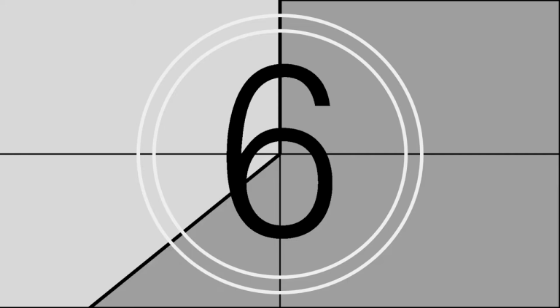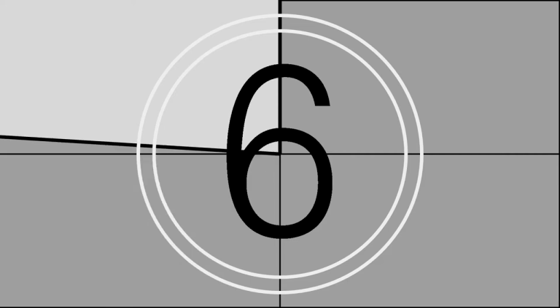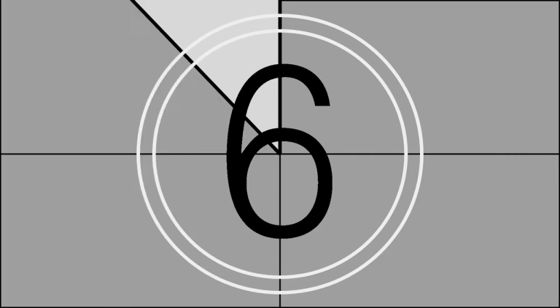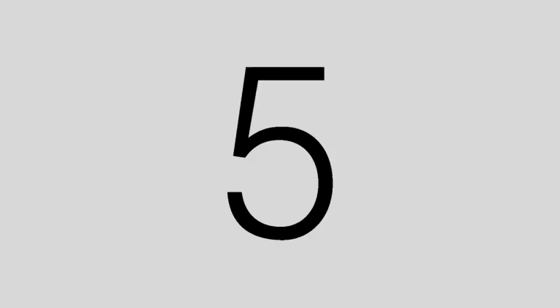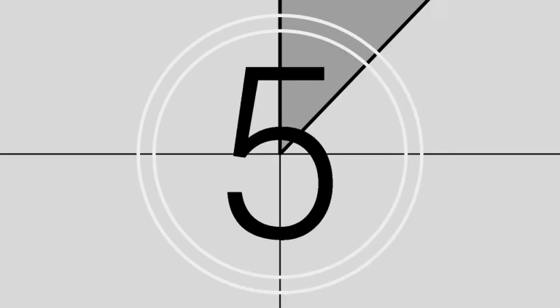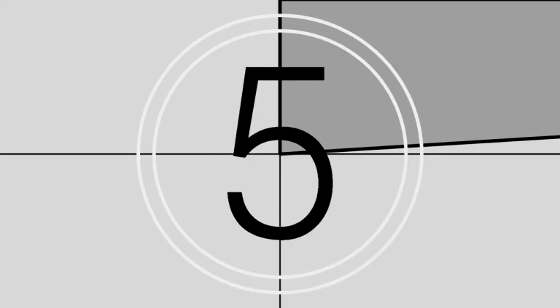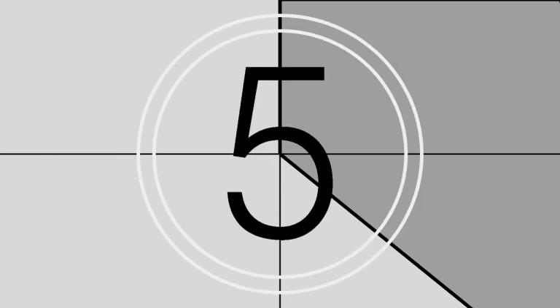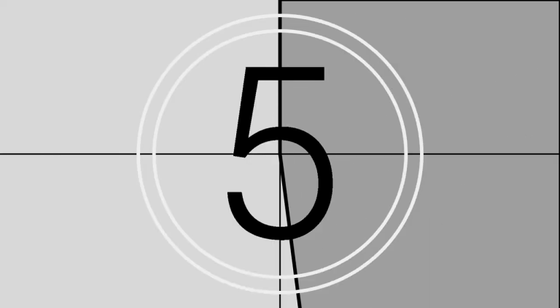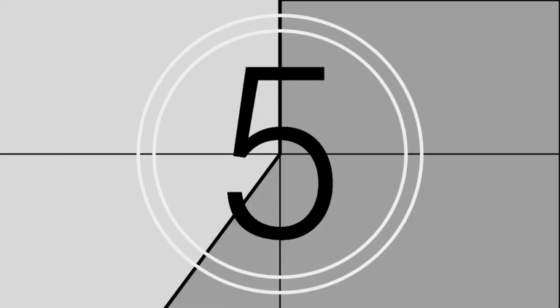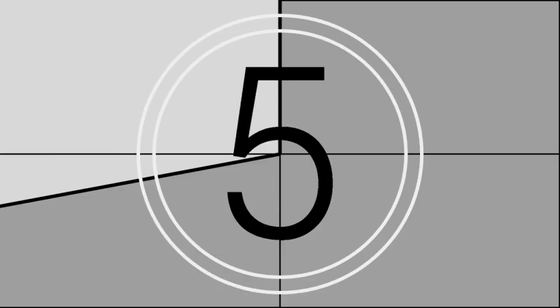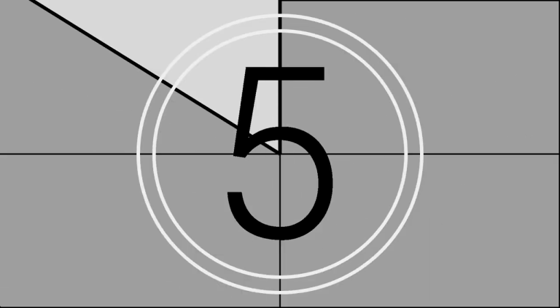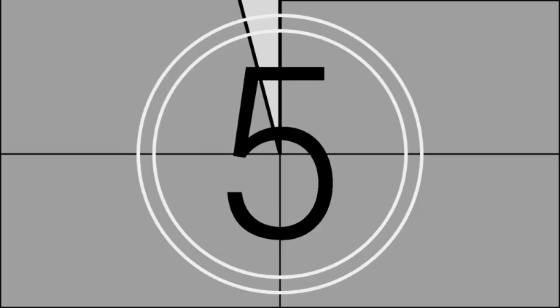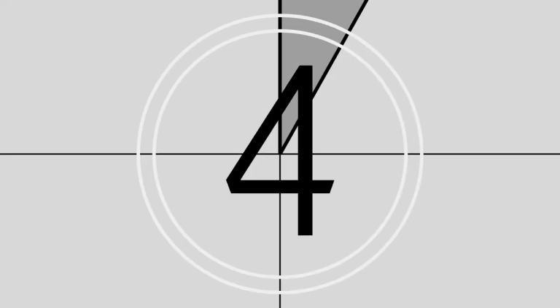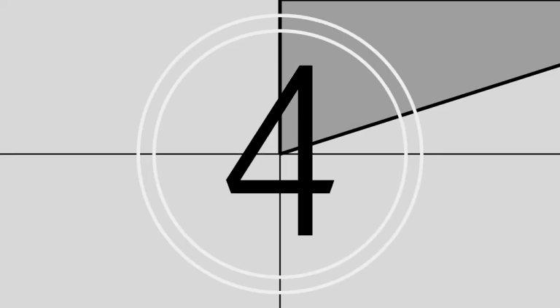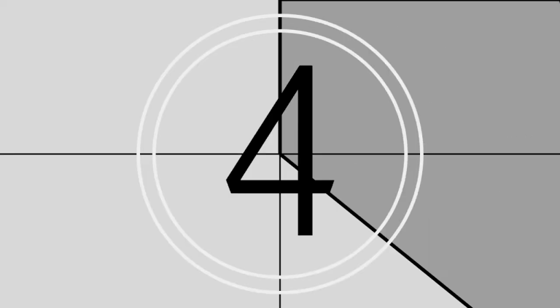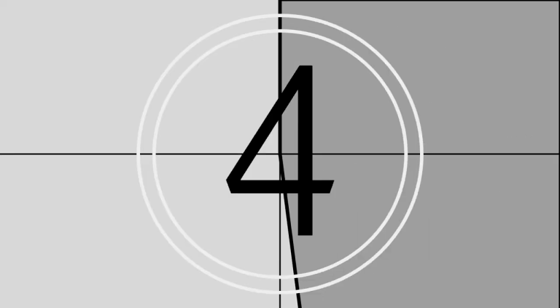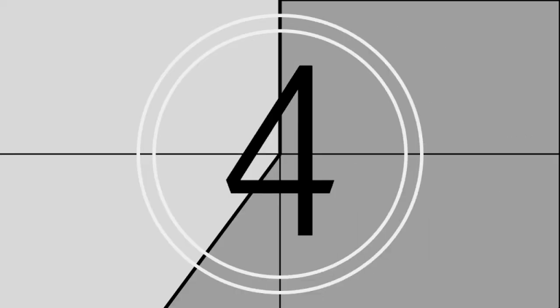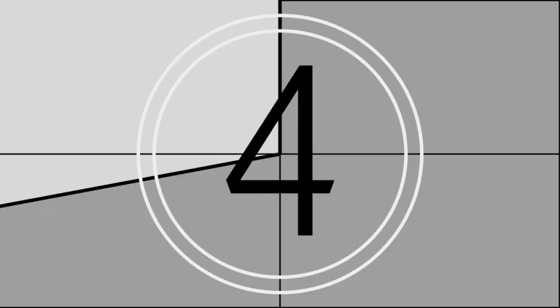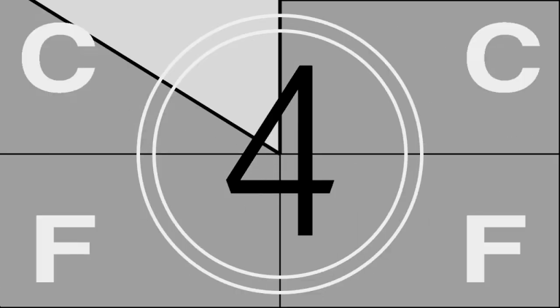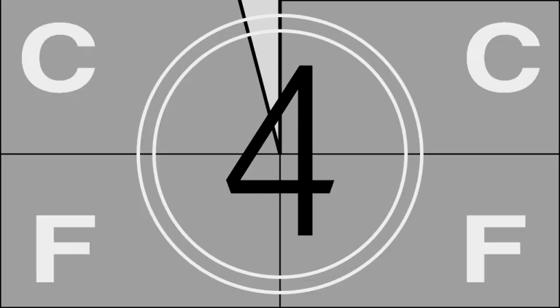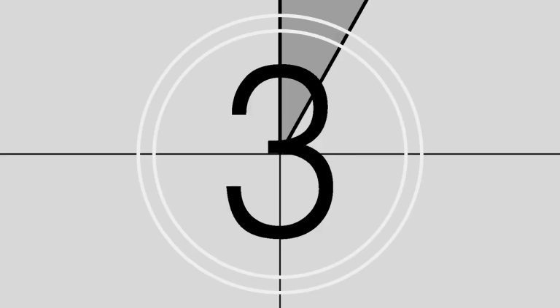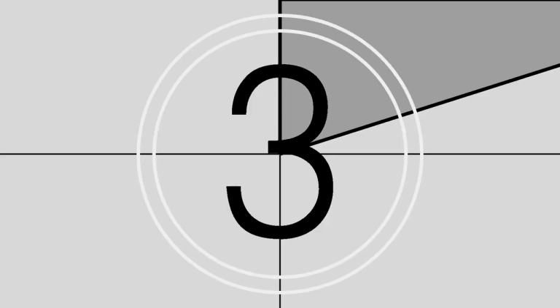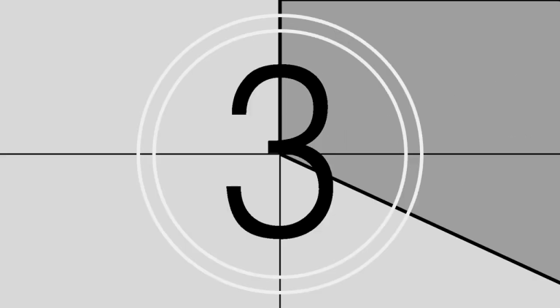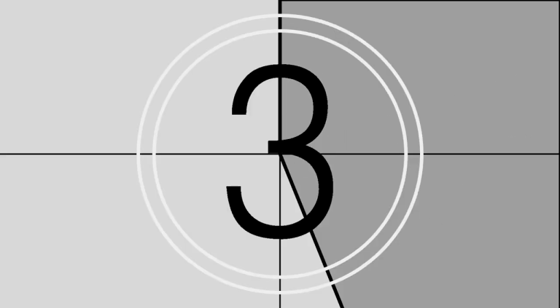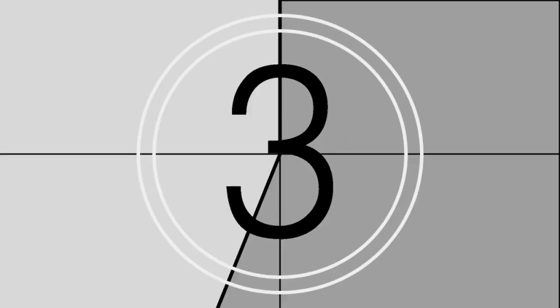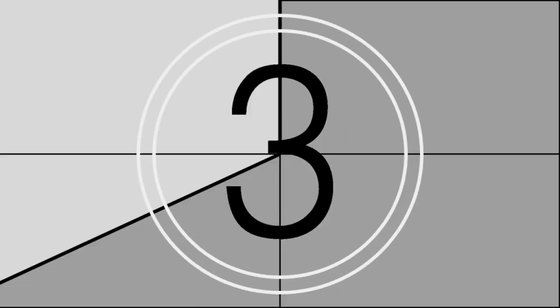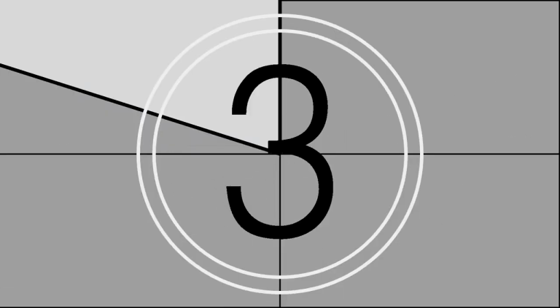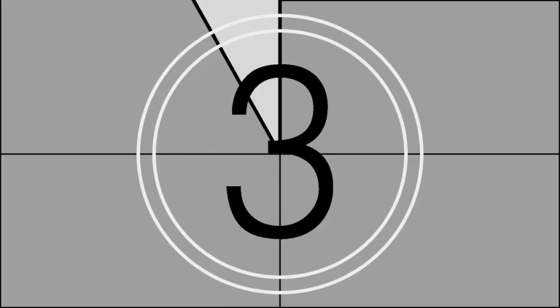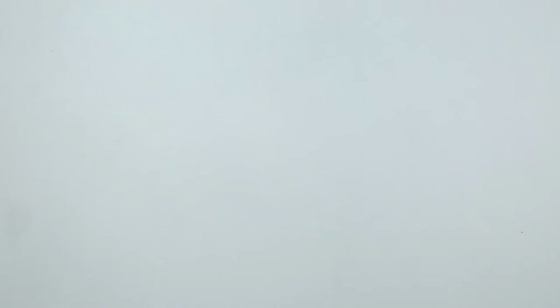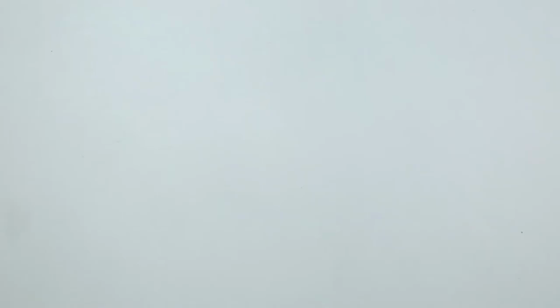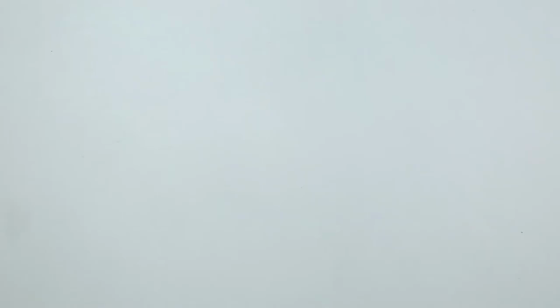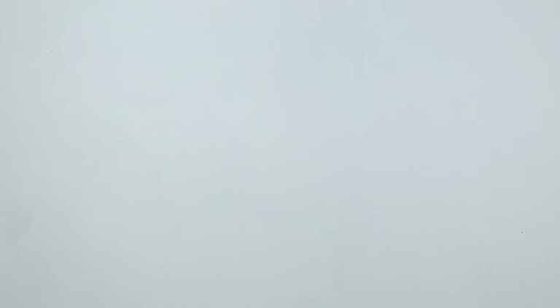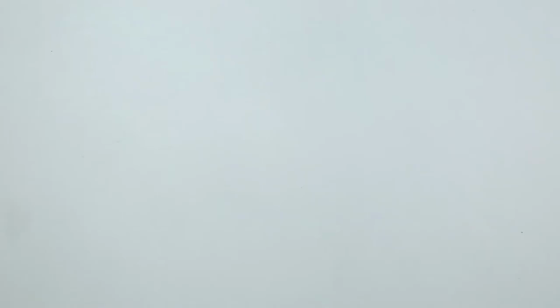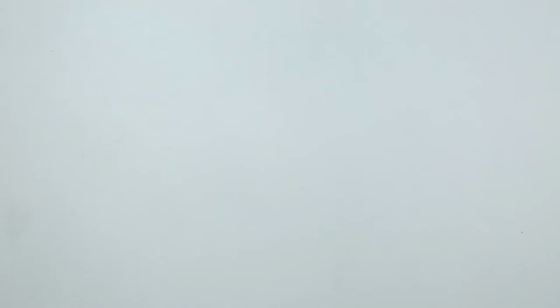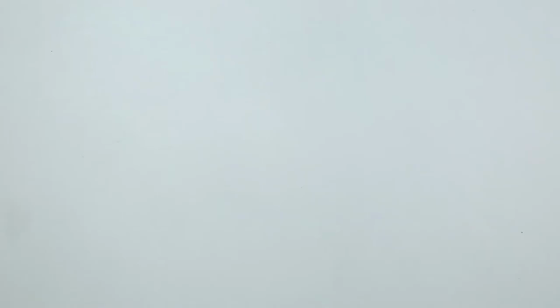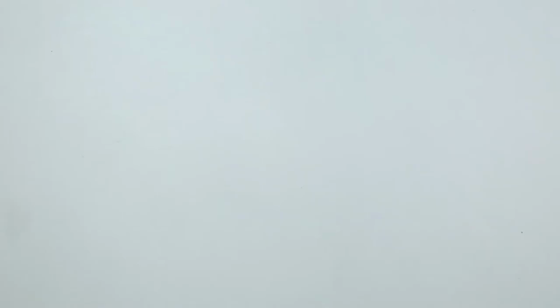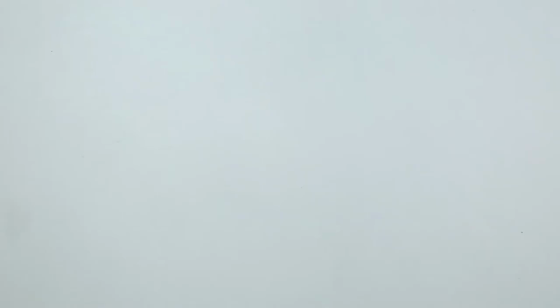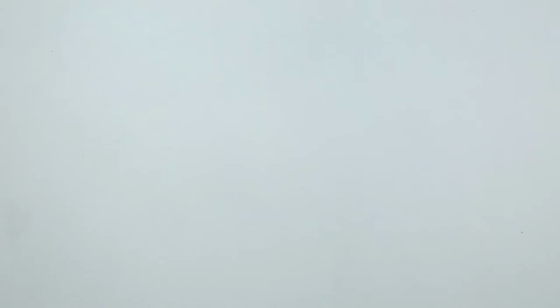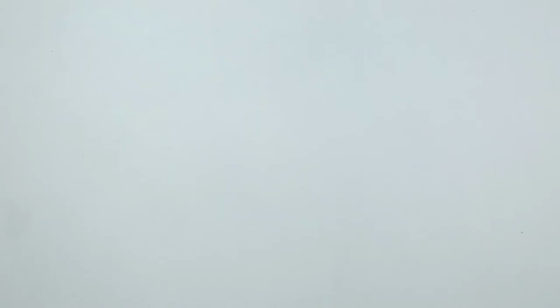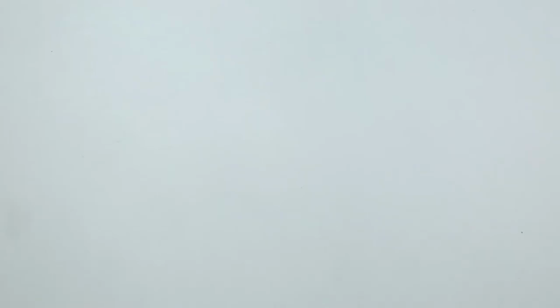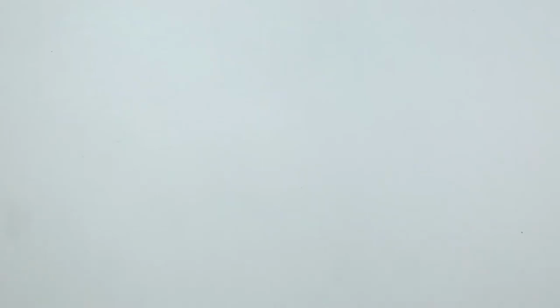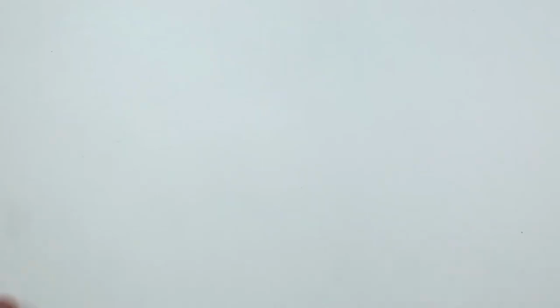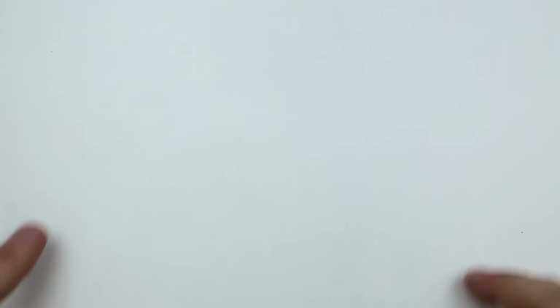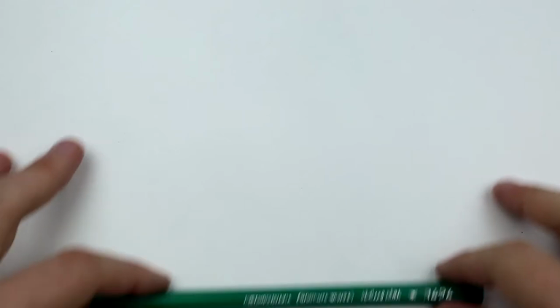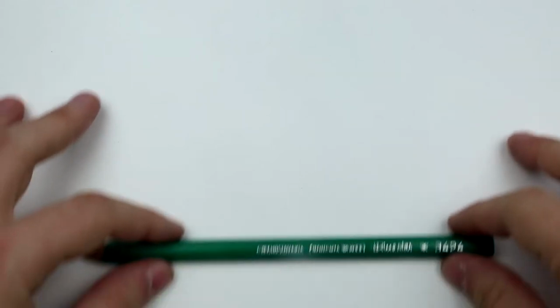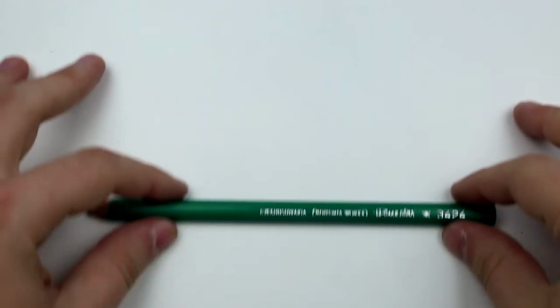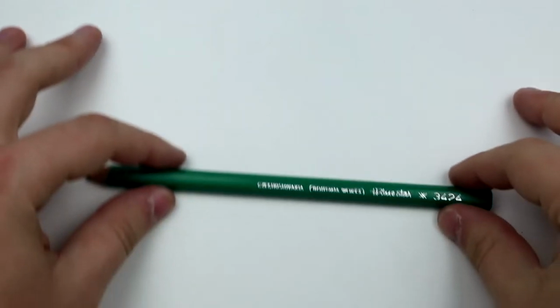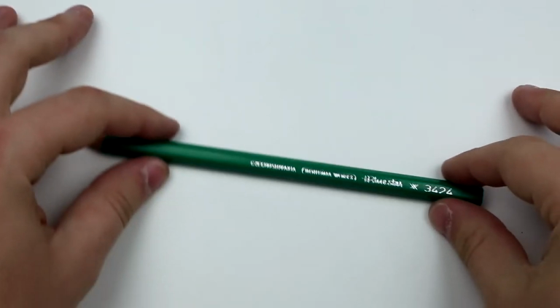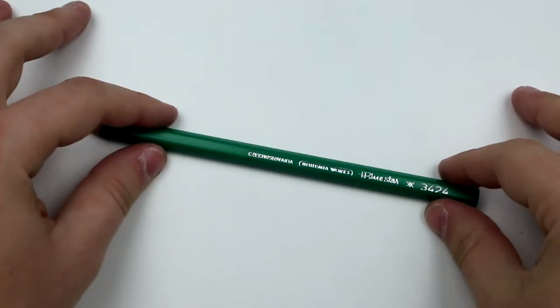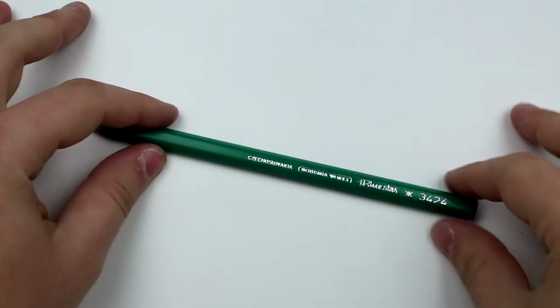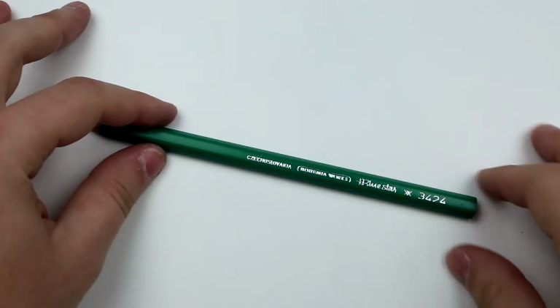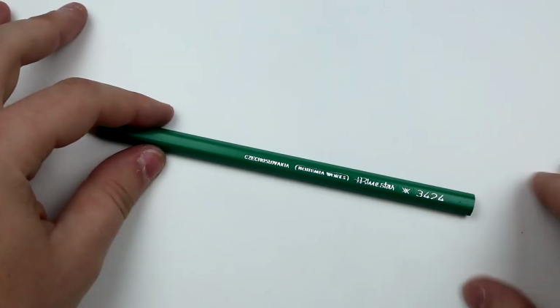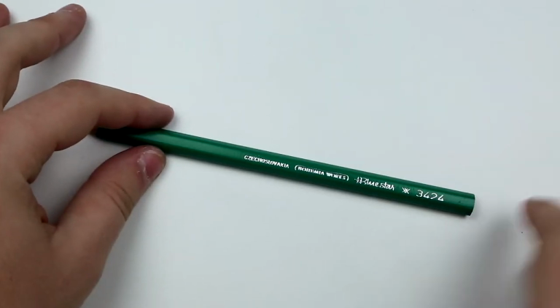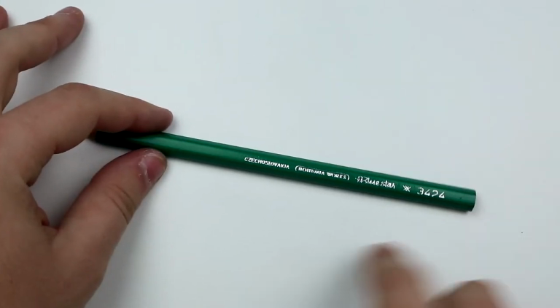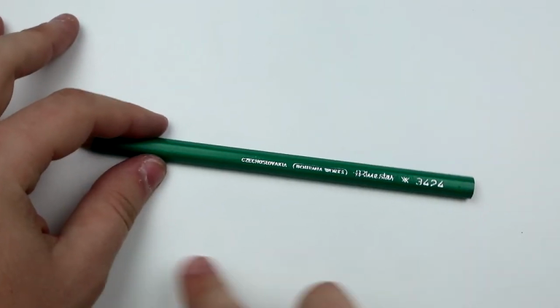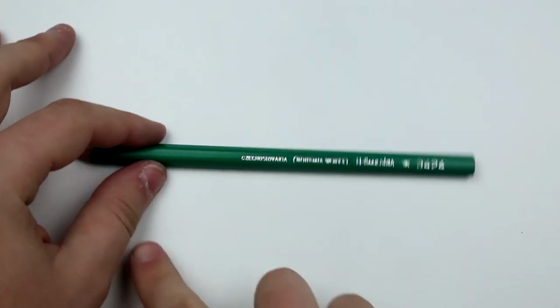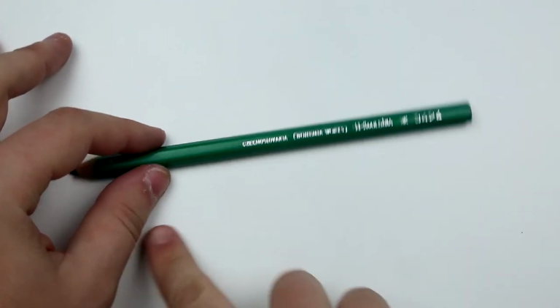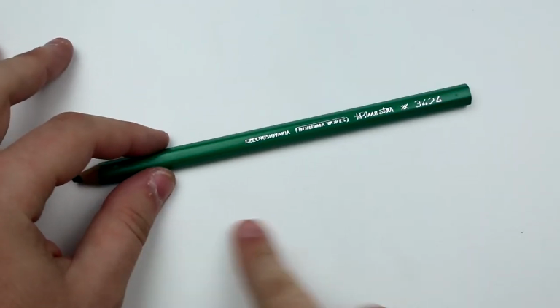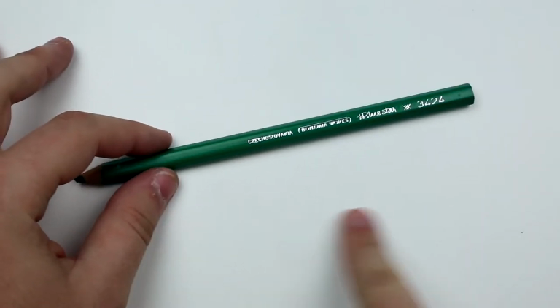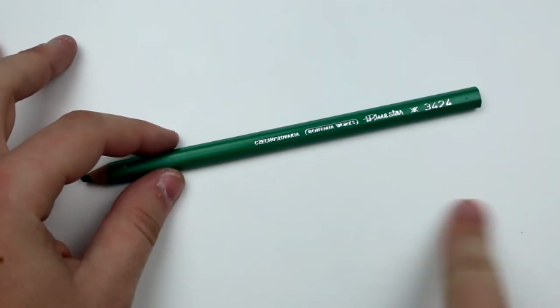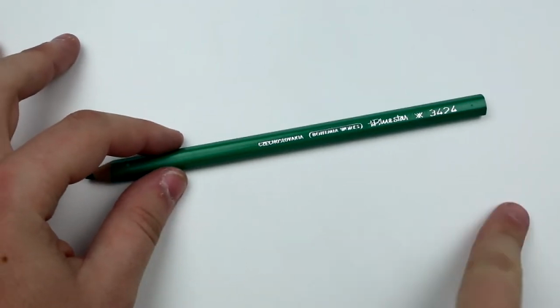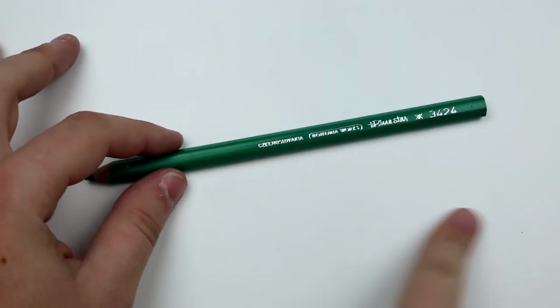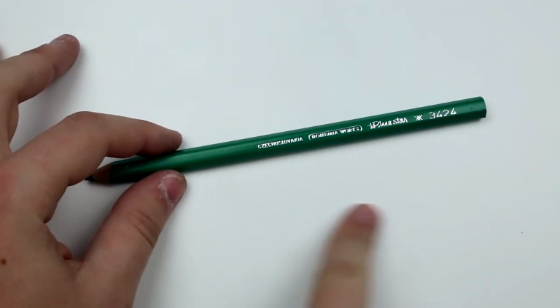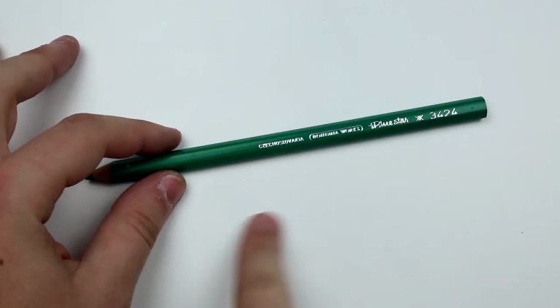Hello and welcome to Wooden Graphite, the number two pencil-based video channel on the internet. Today we're looking at the mystery behind this Czech pencil.